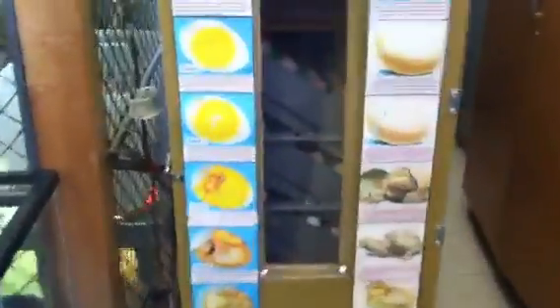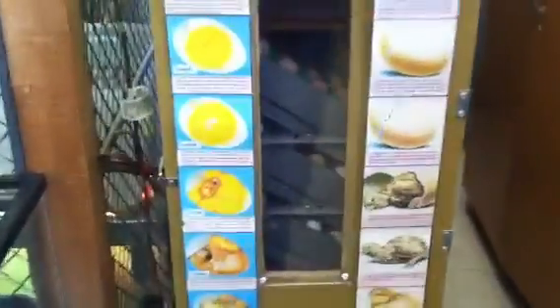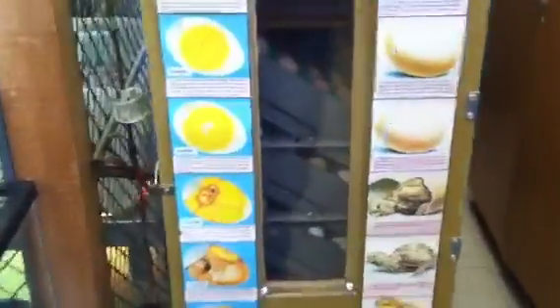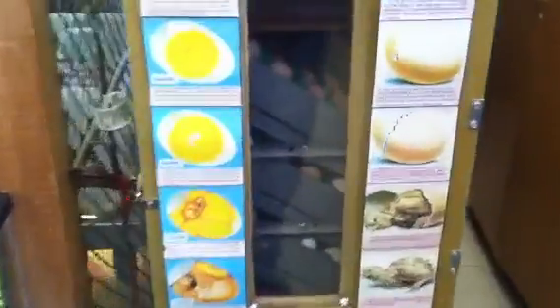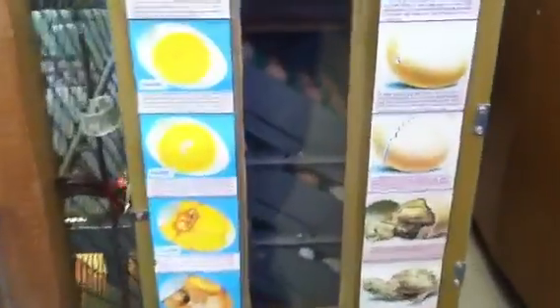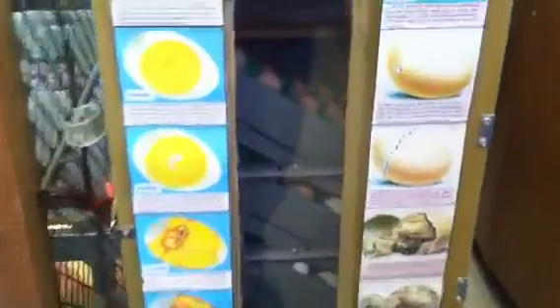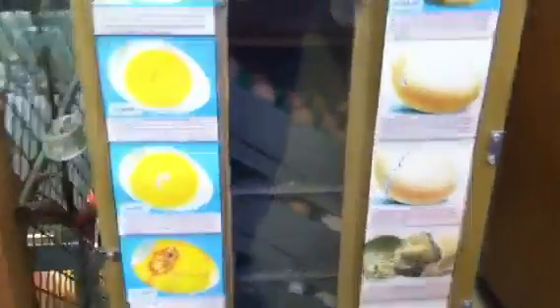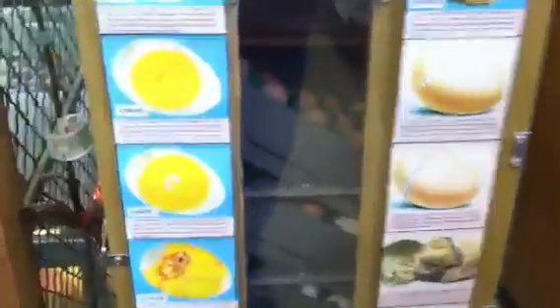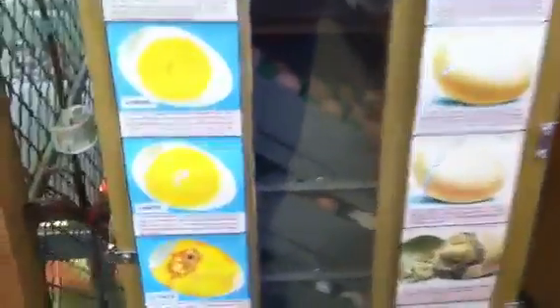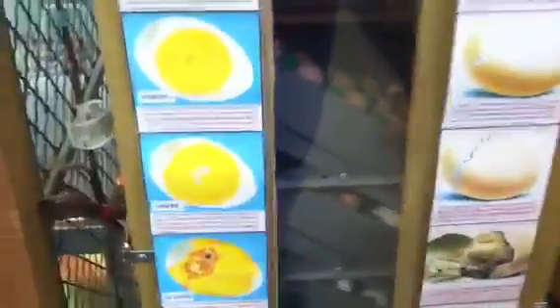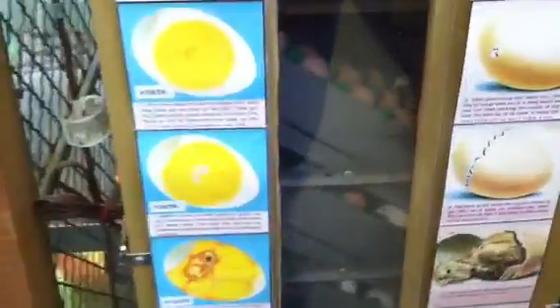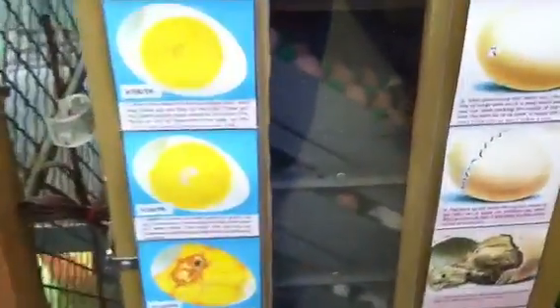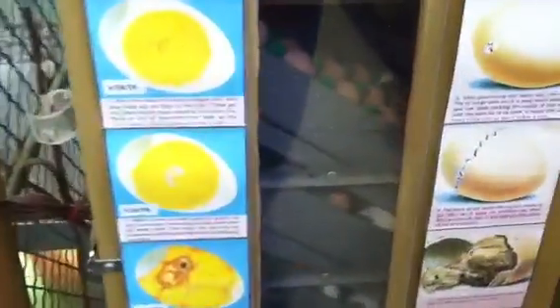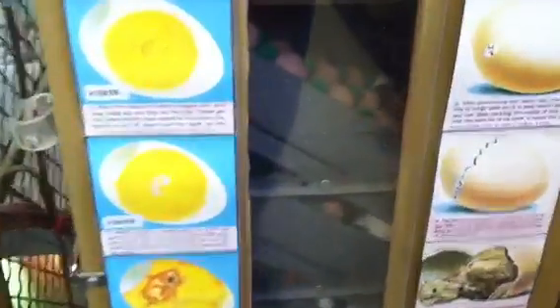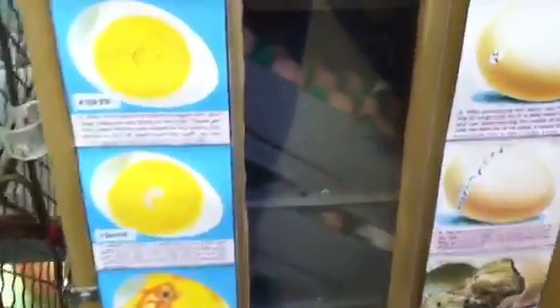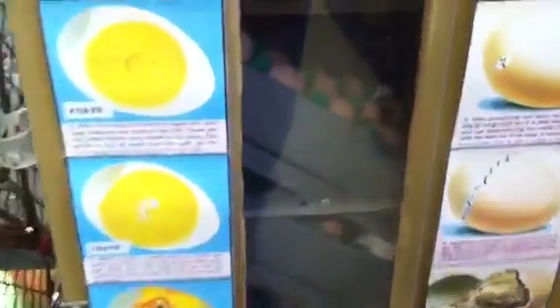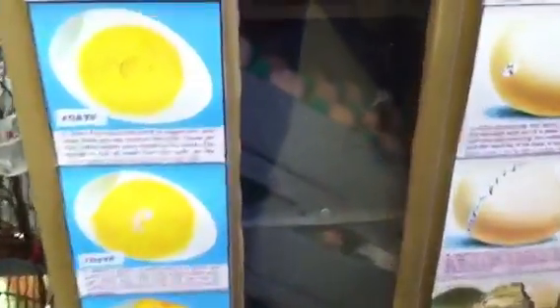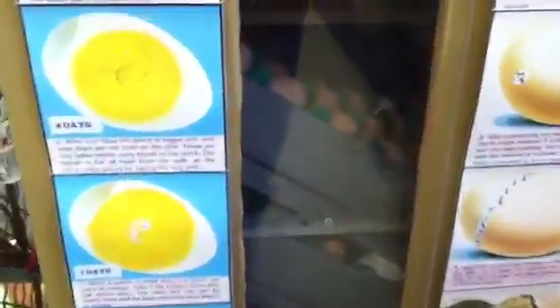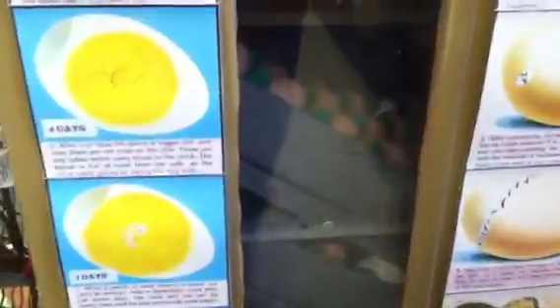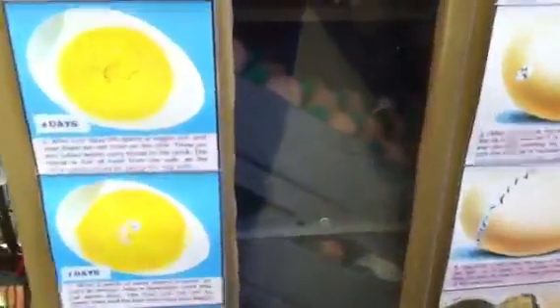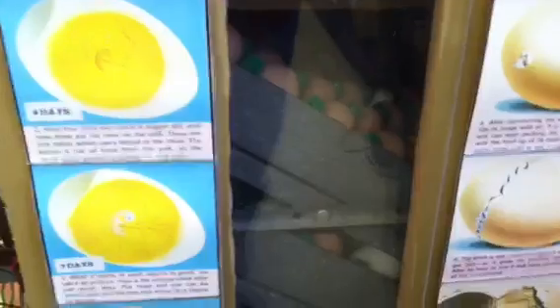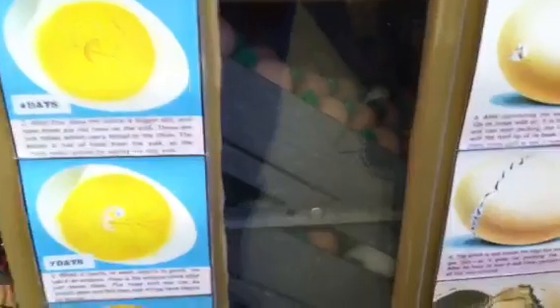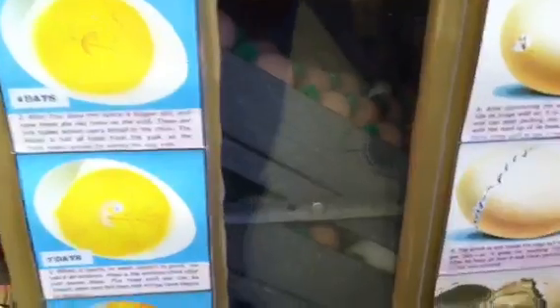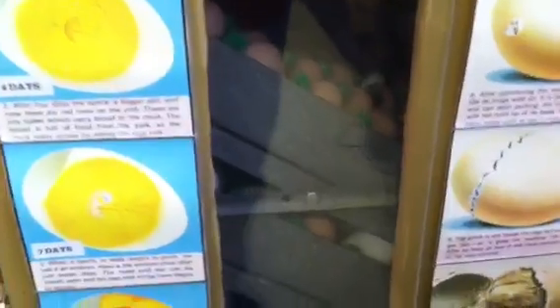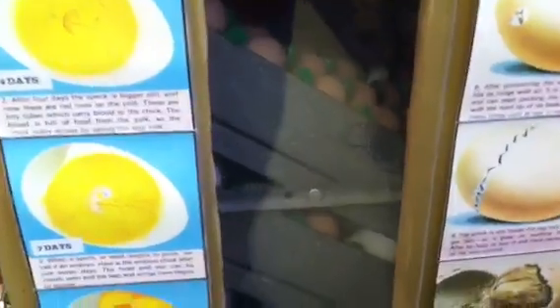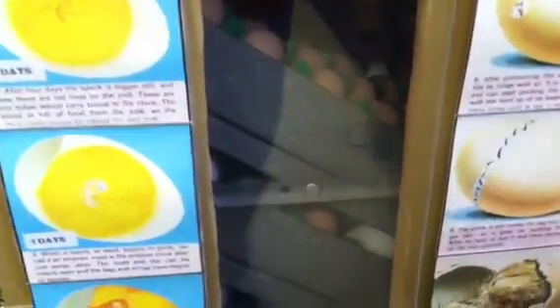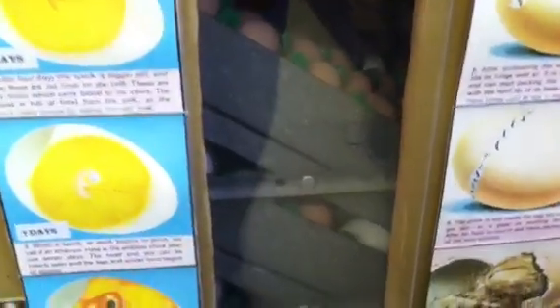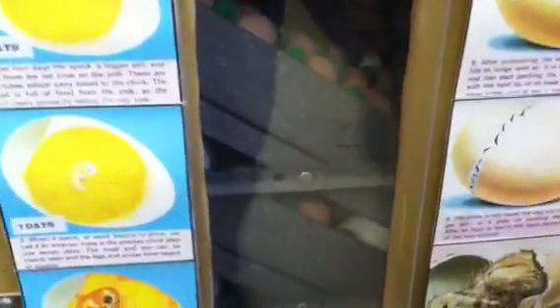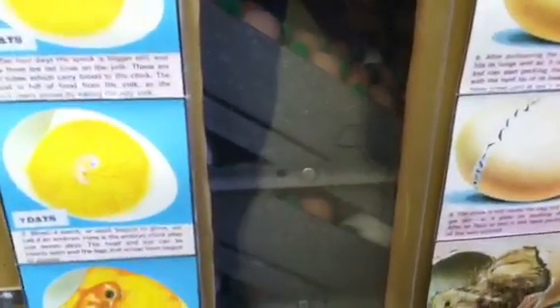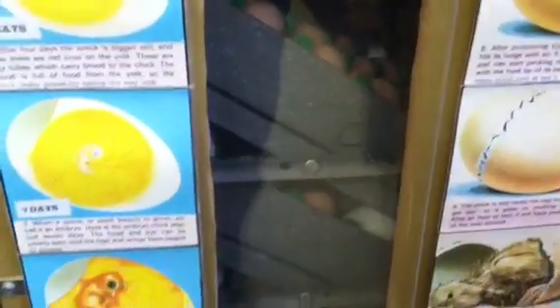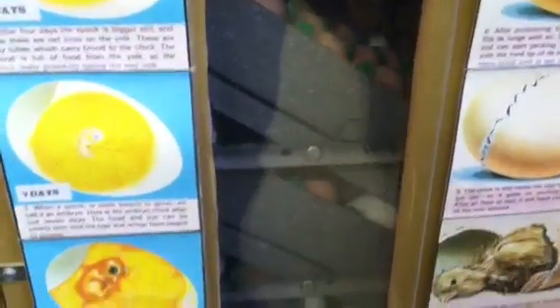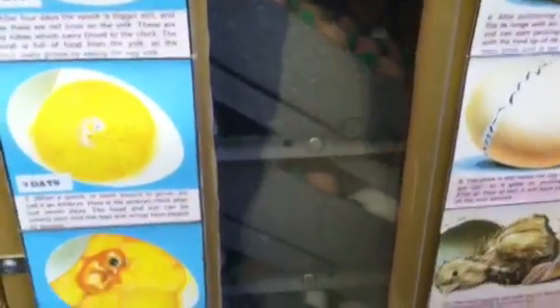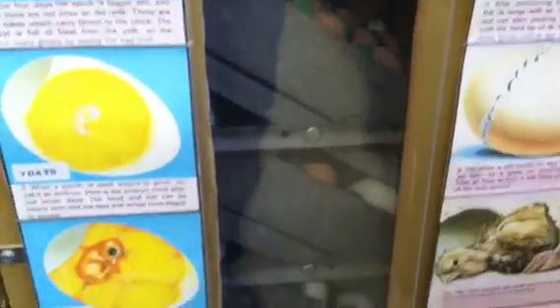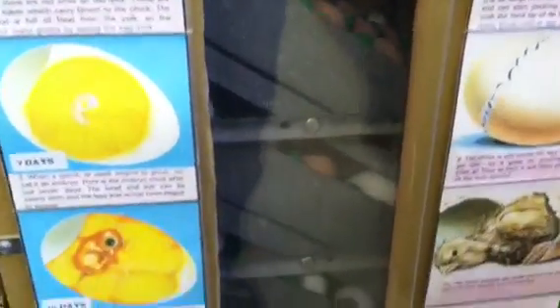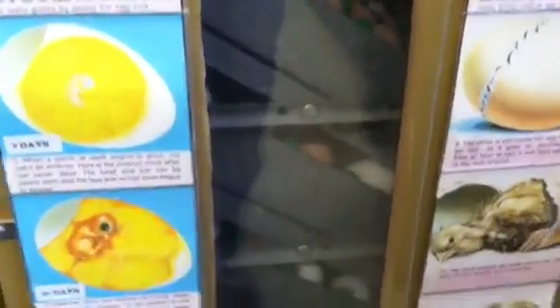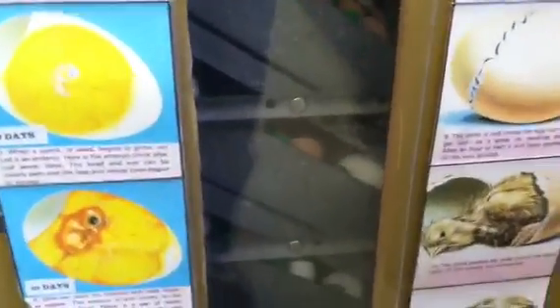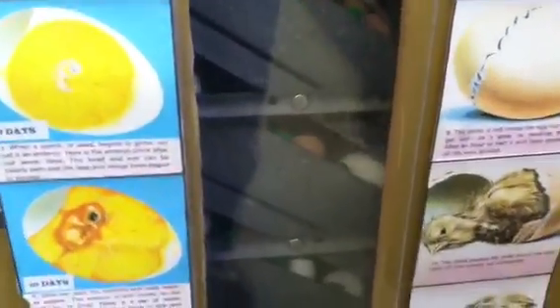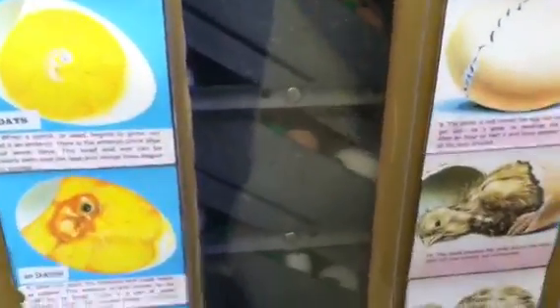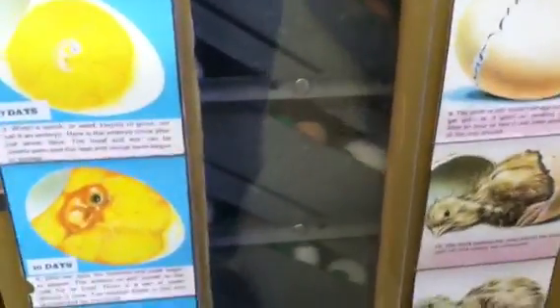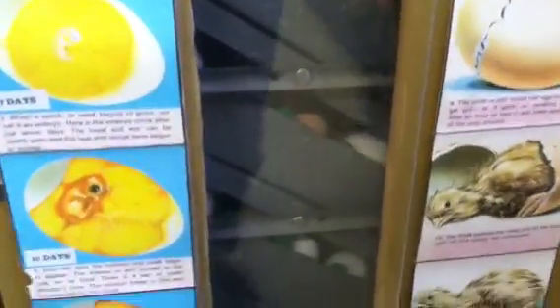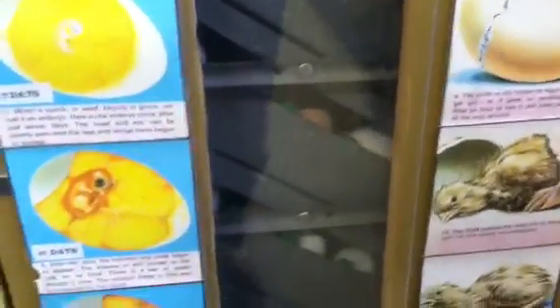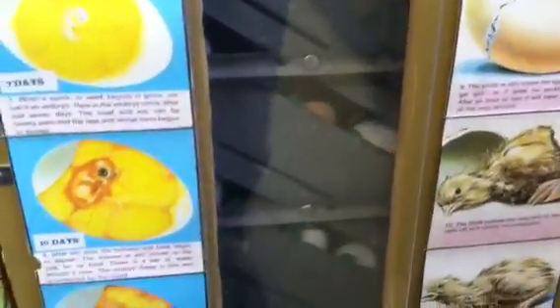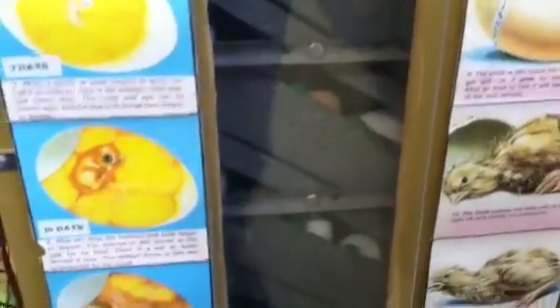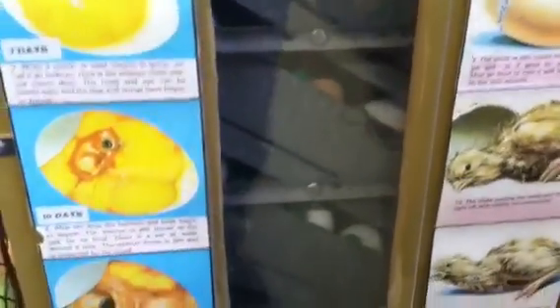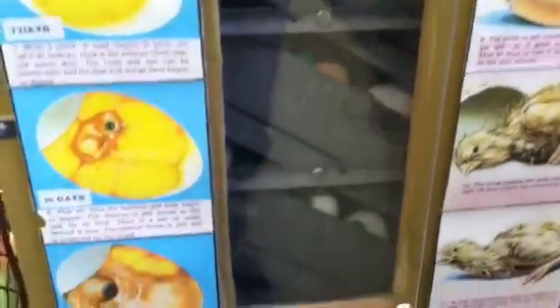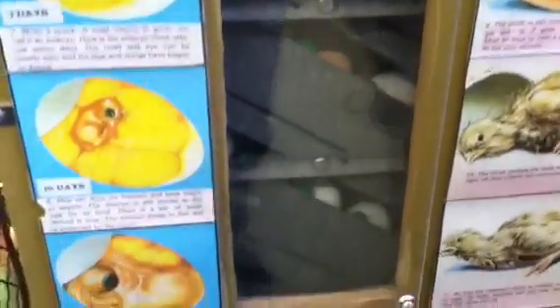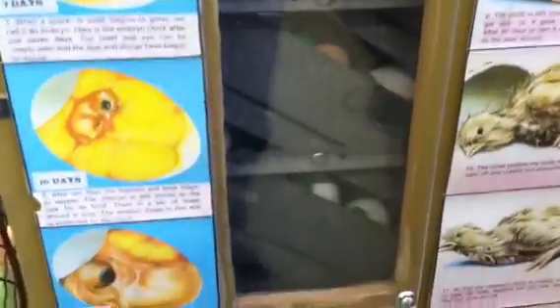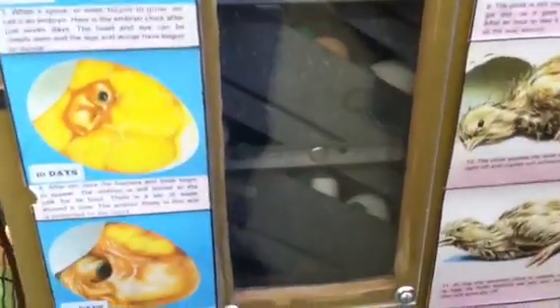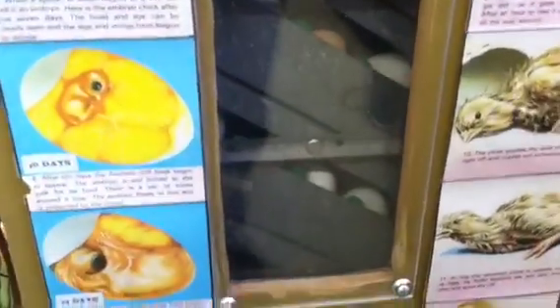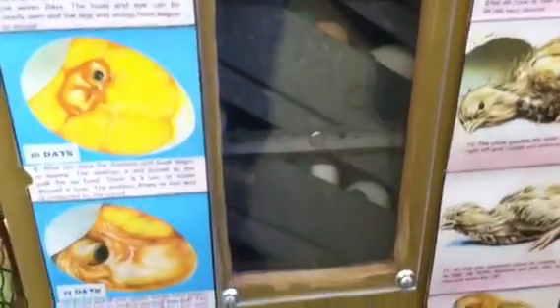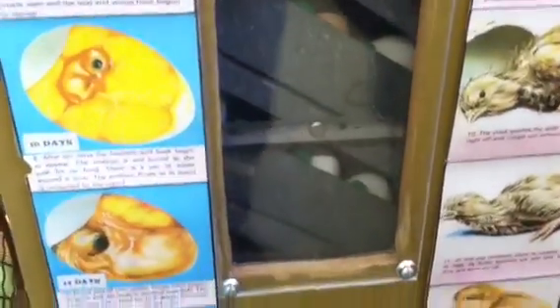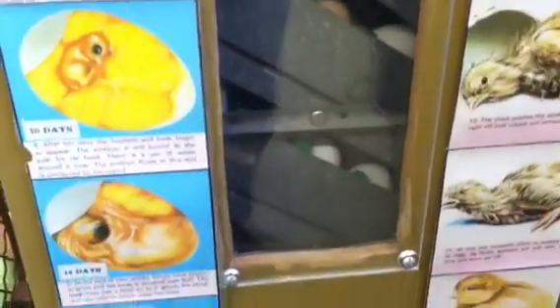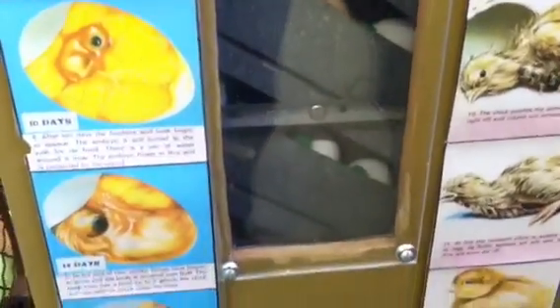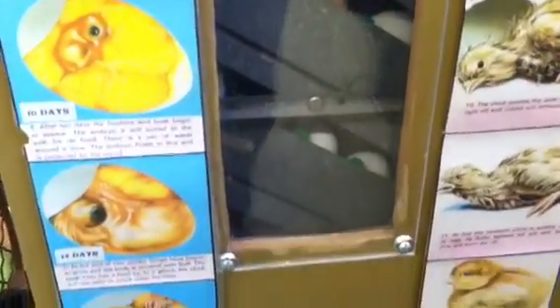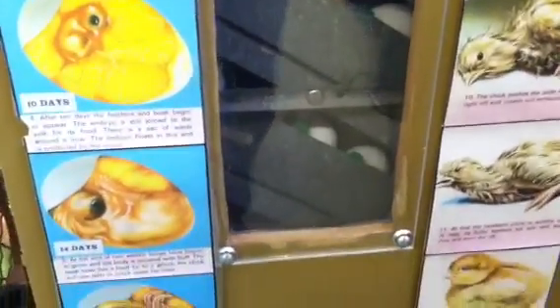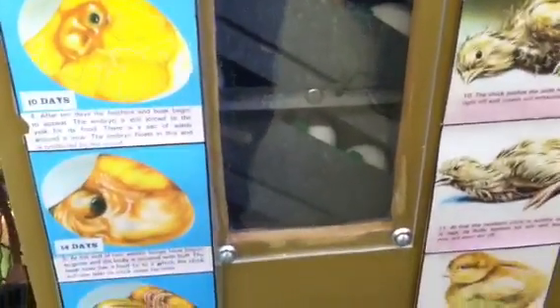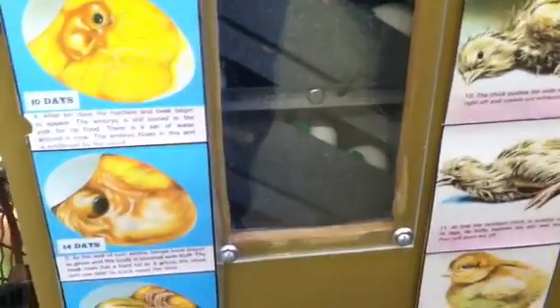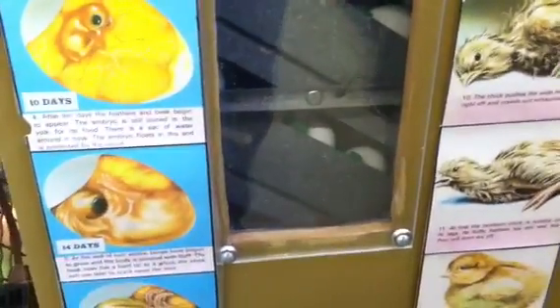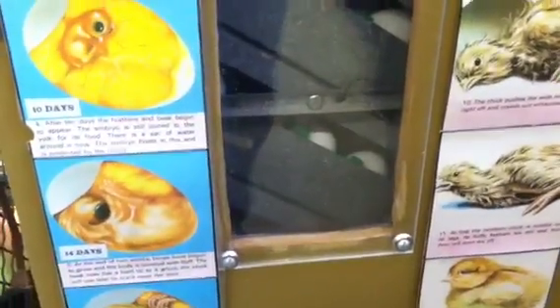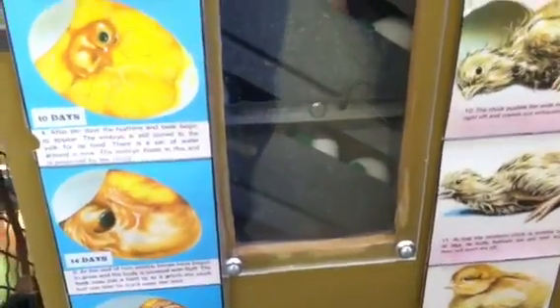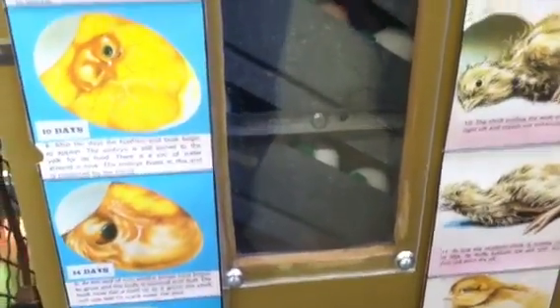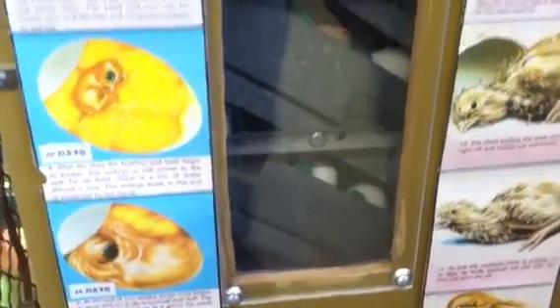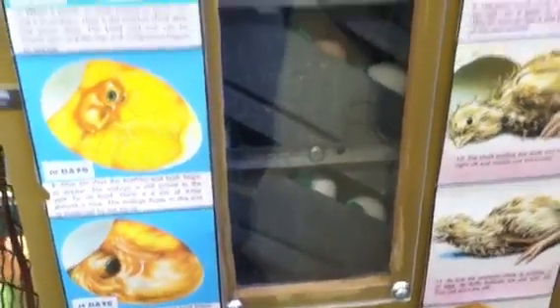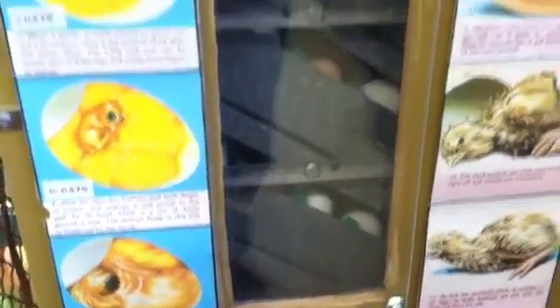The mother hen will typically rotate her eggs two to three times a day, and the machine does this for us, which is really neat.